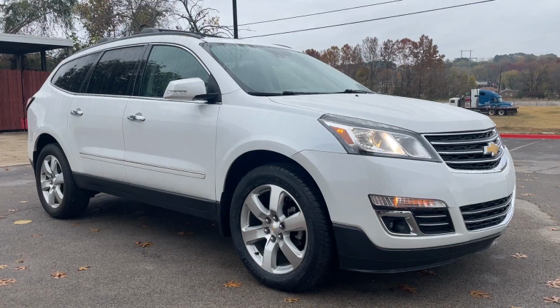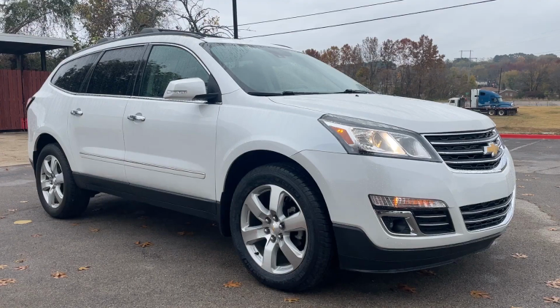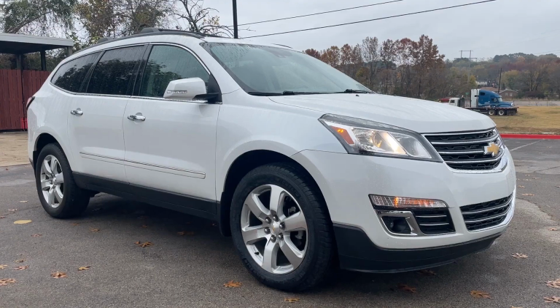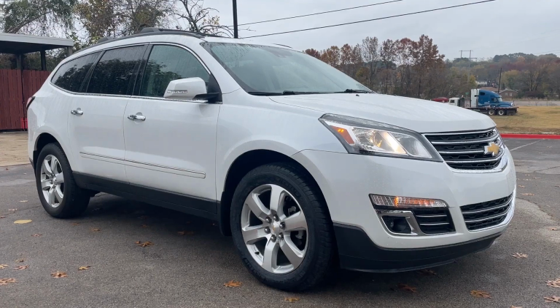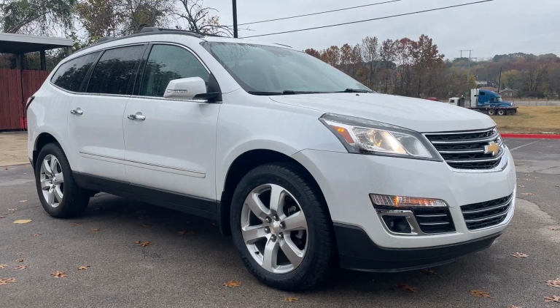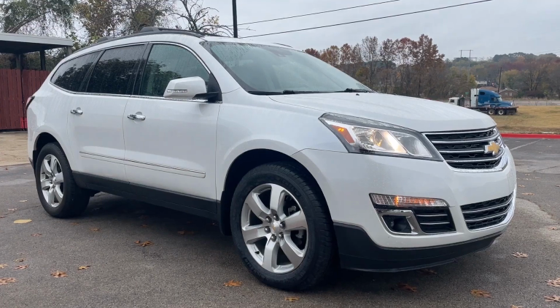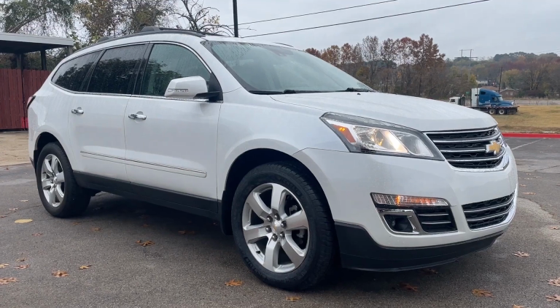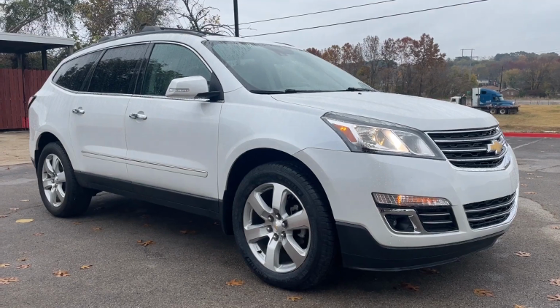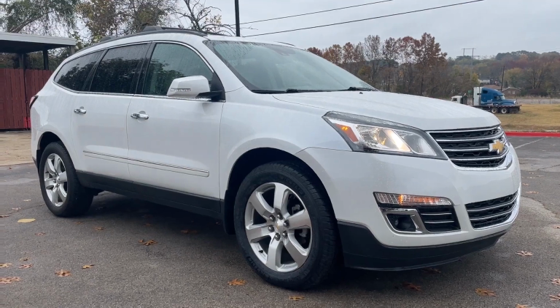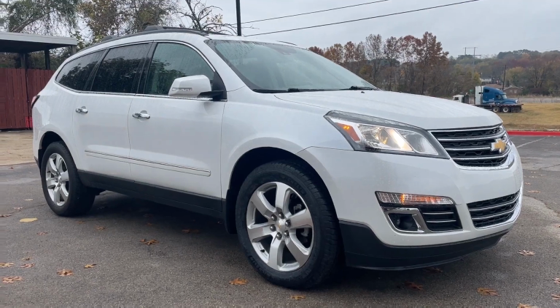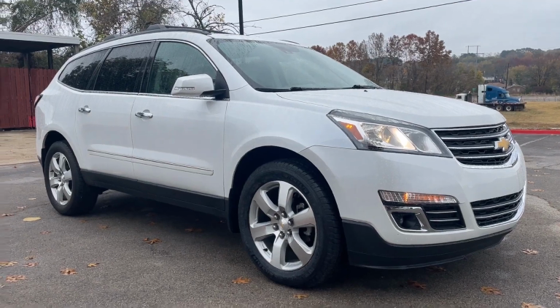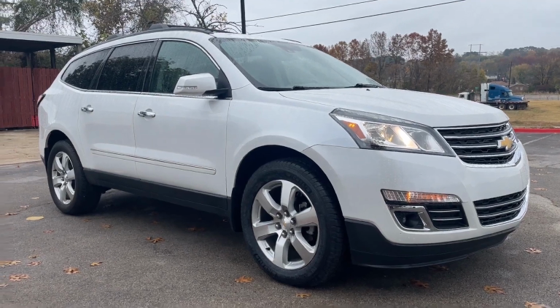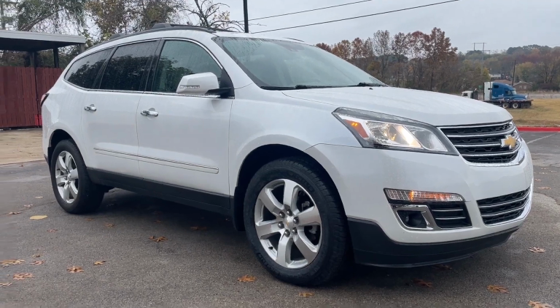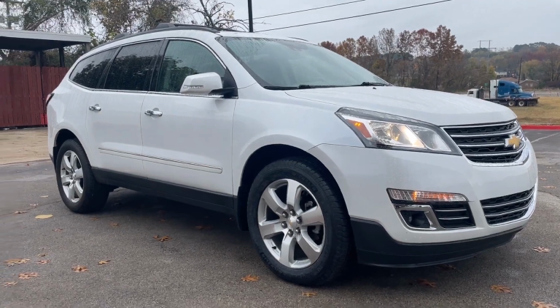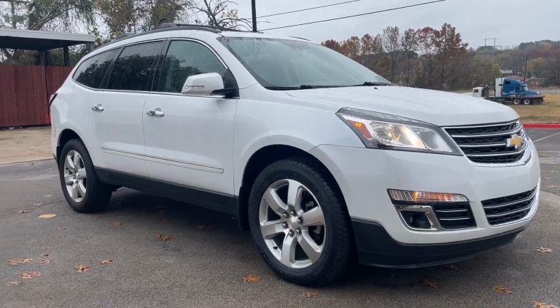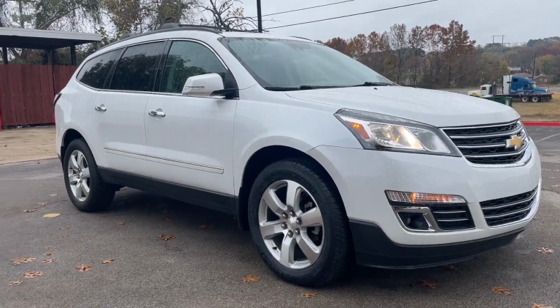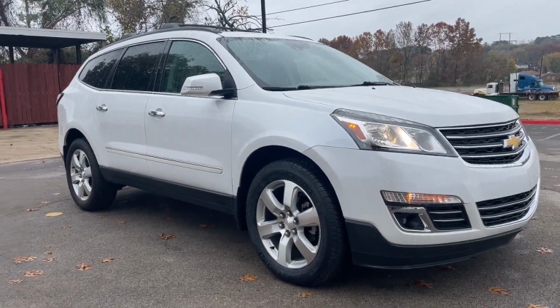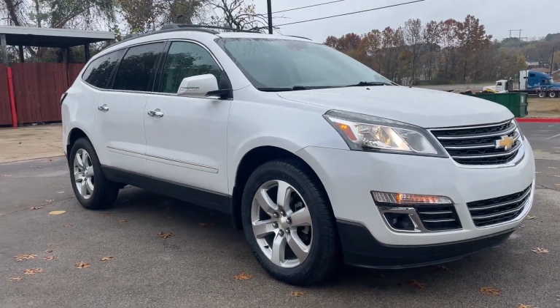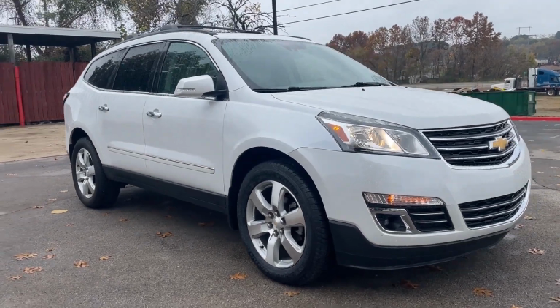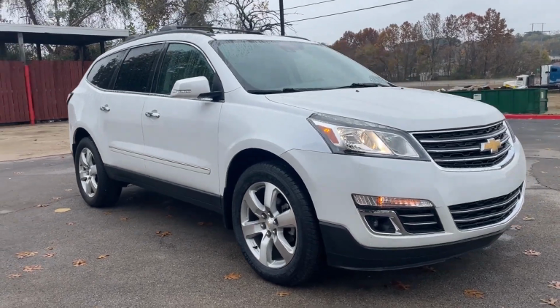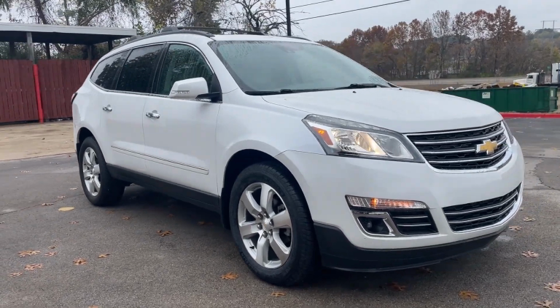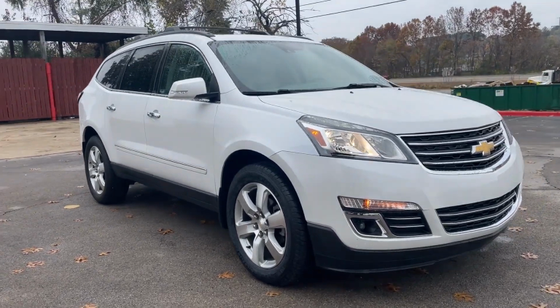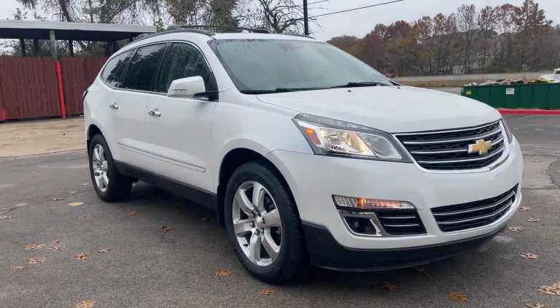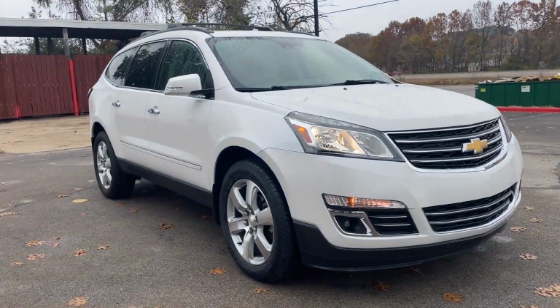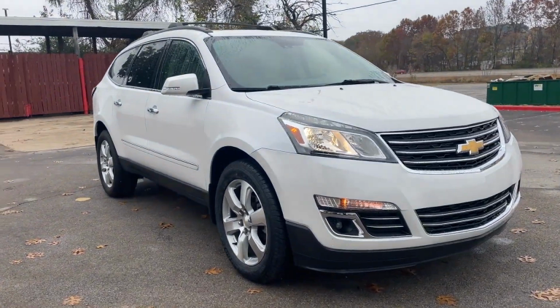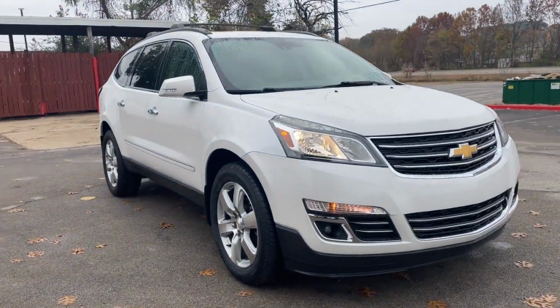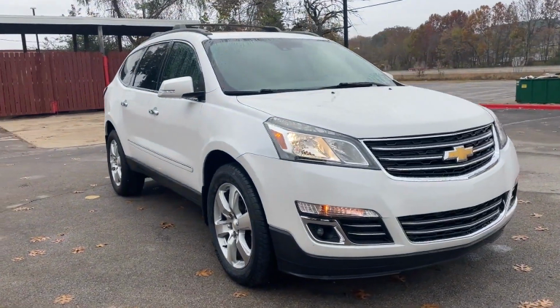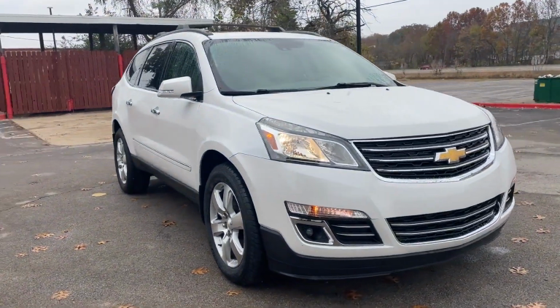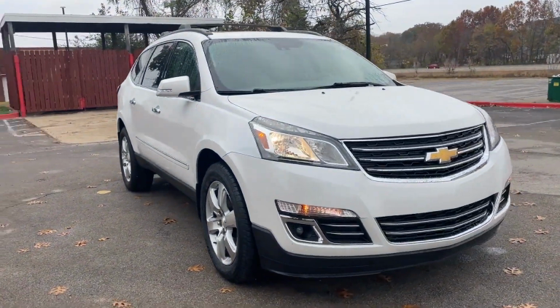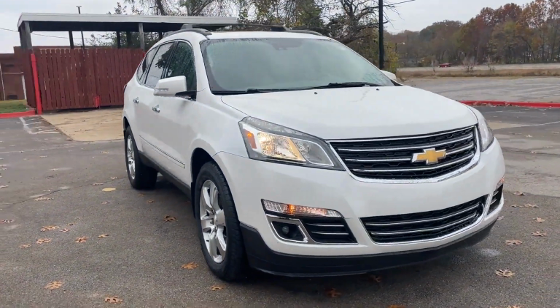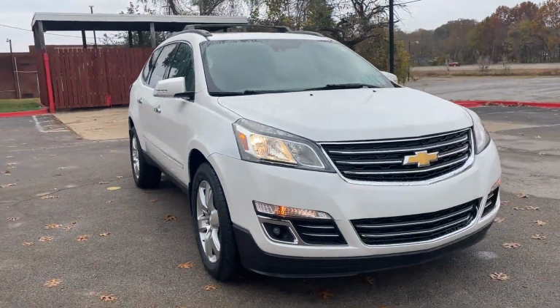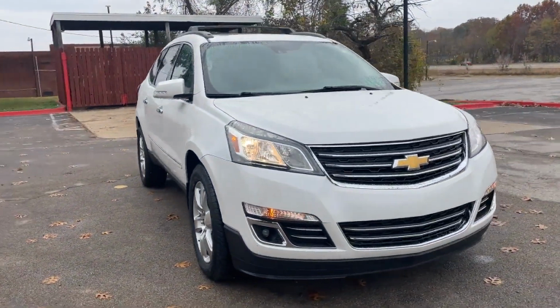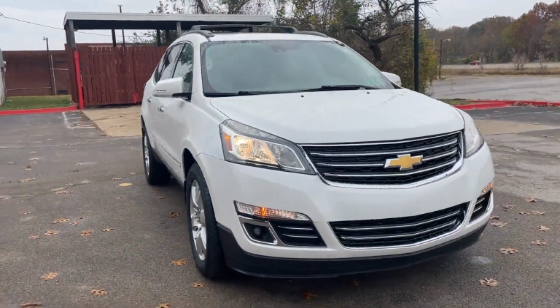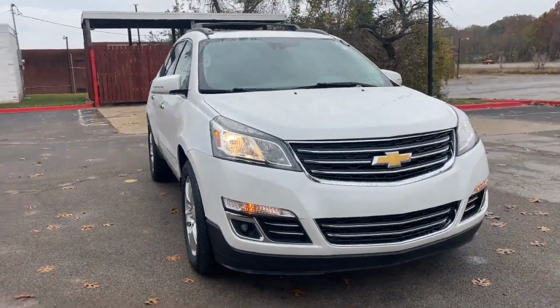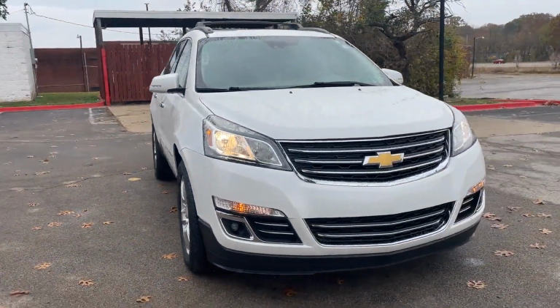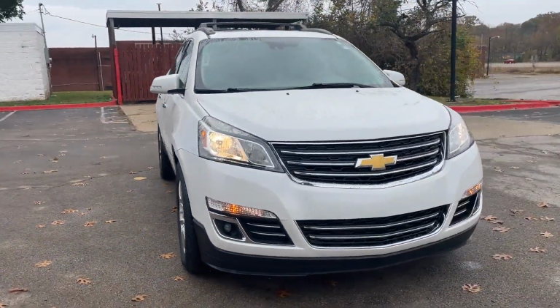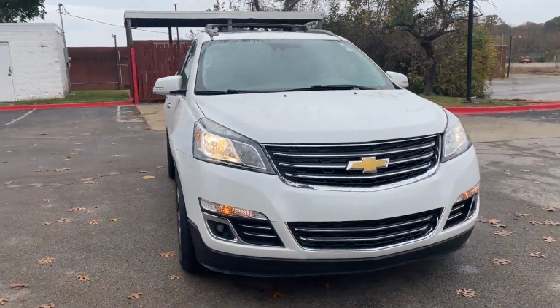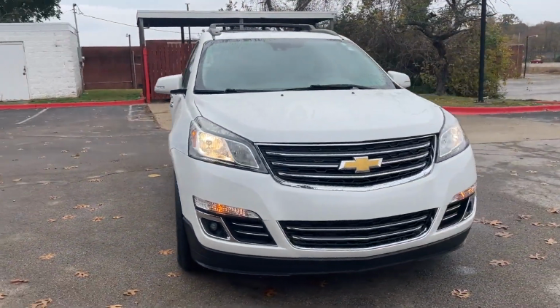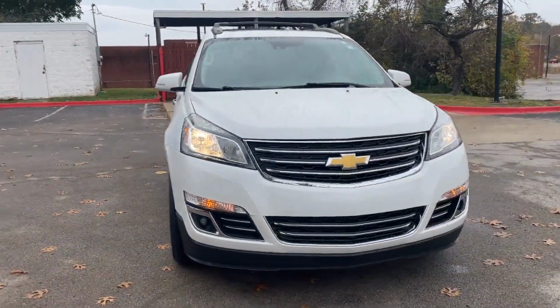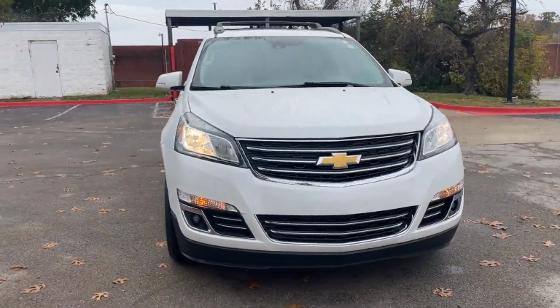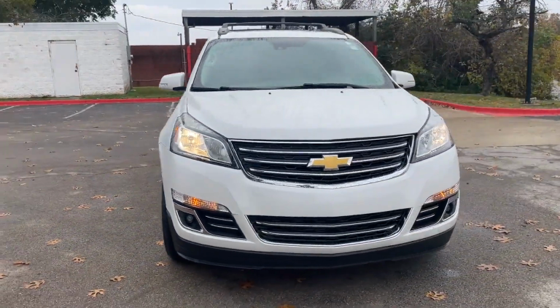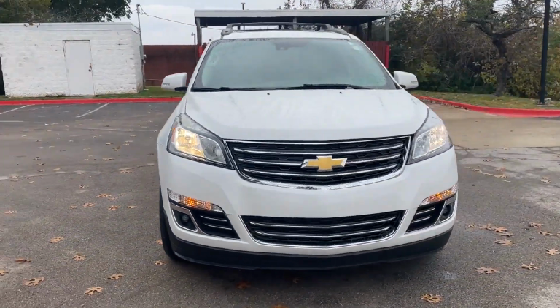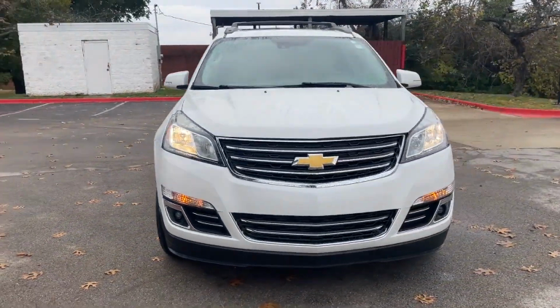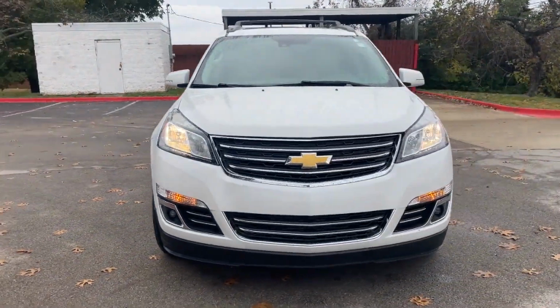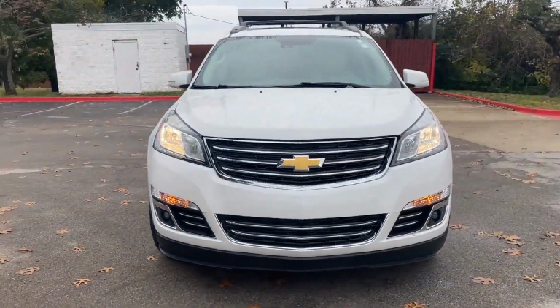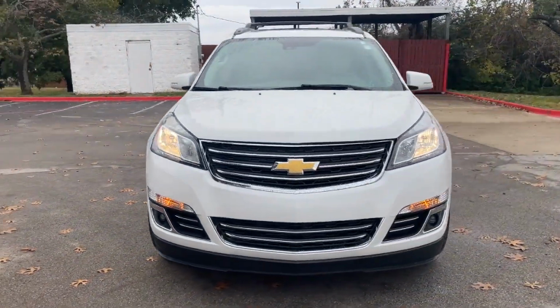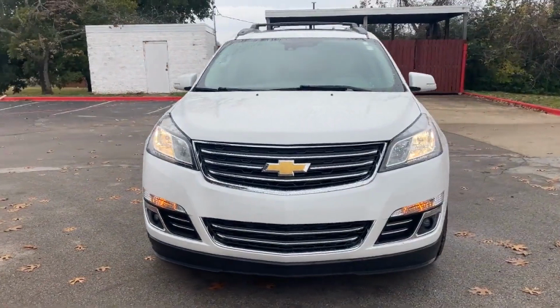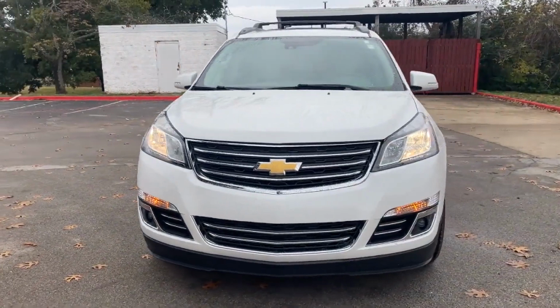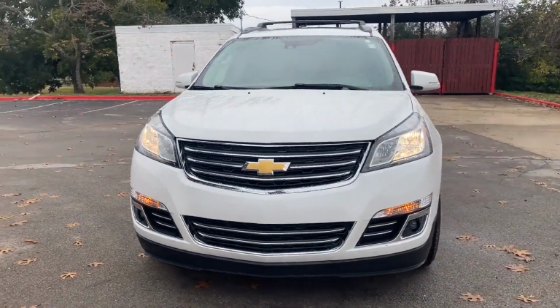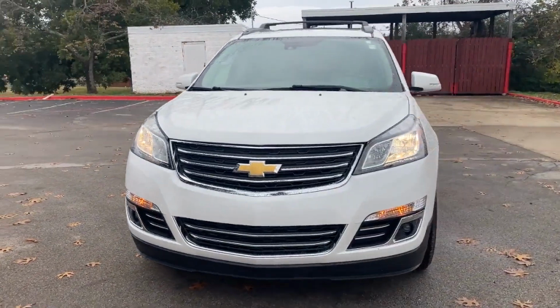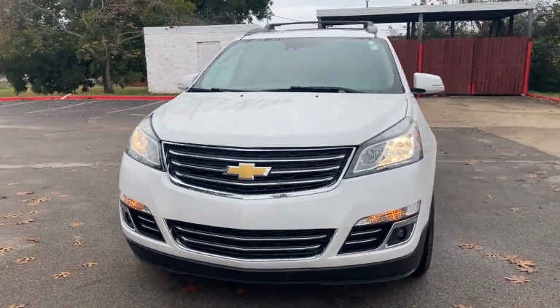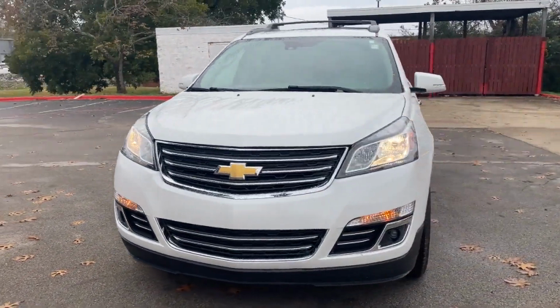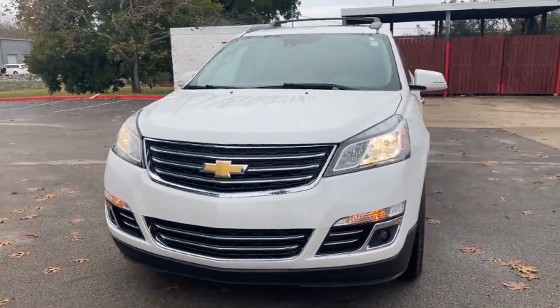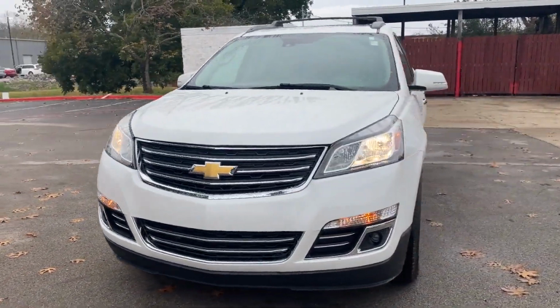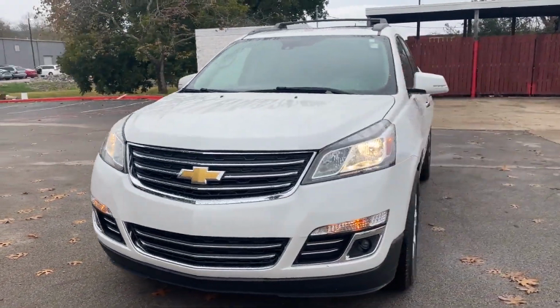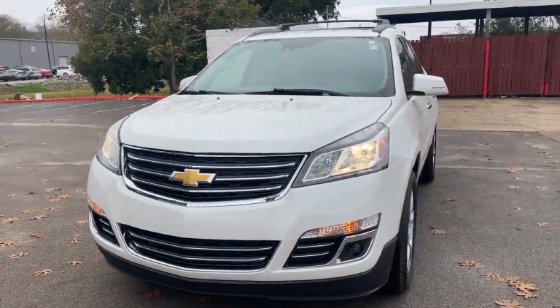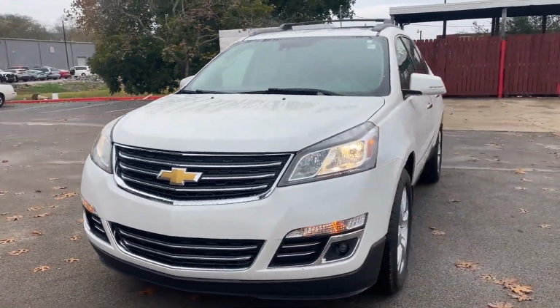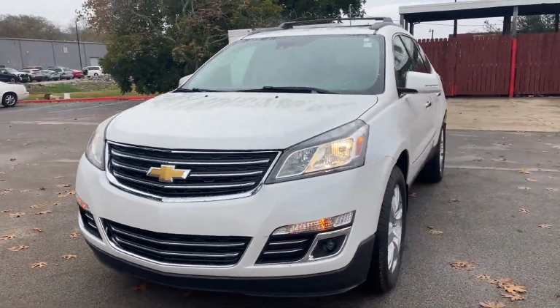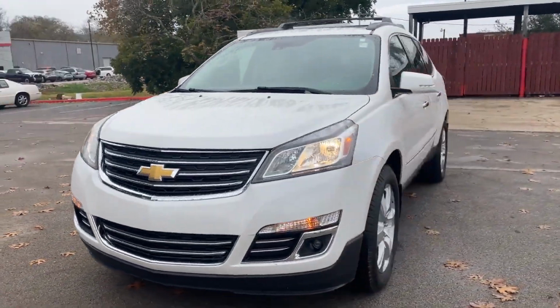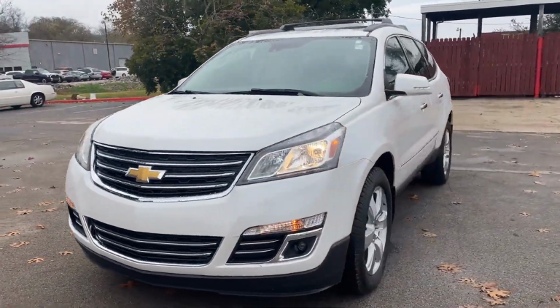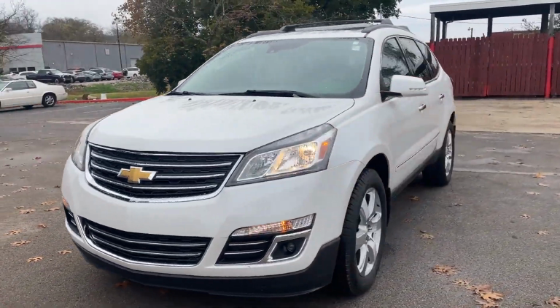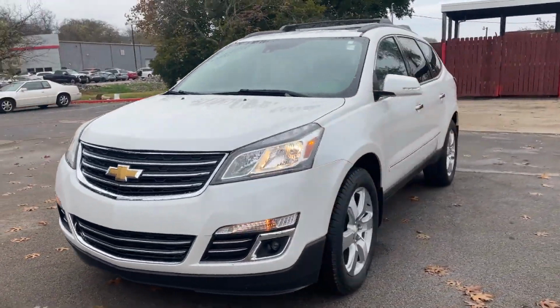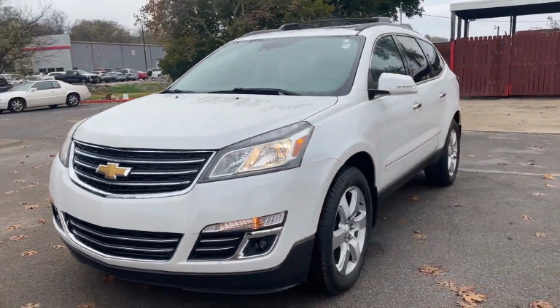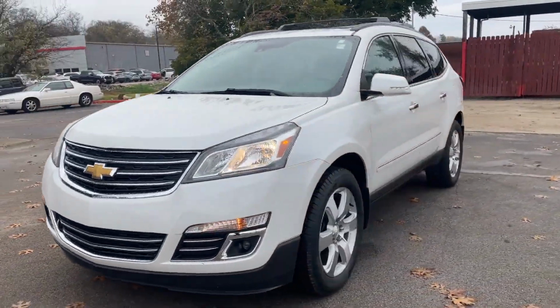2017 Chevrolet Traverse. This SUV offers space as well as power and performance.